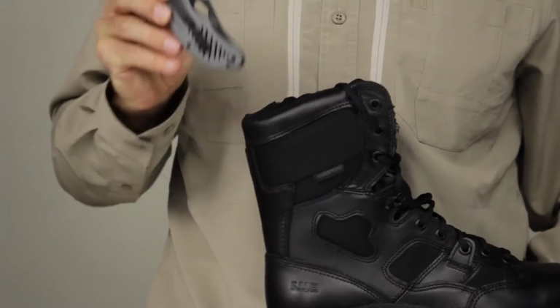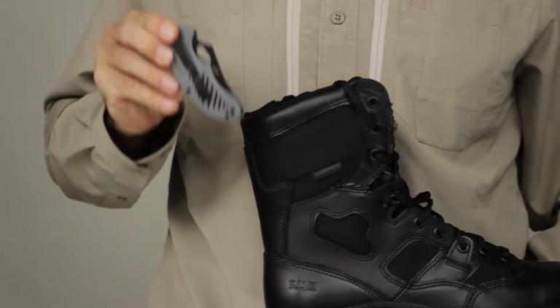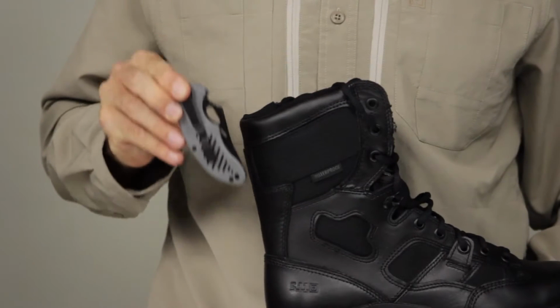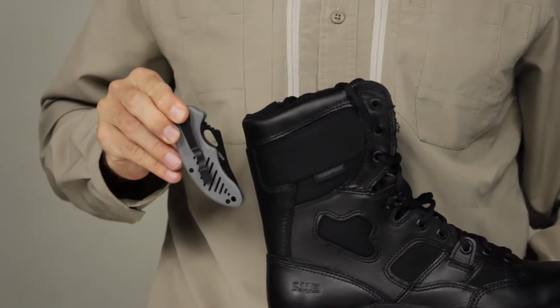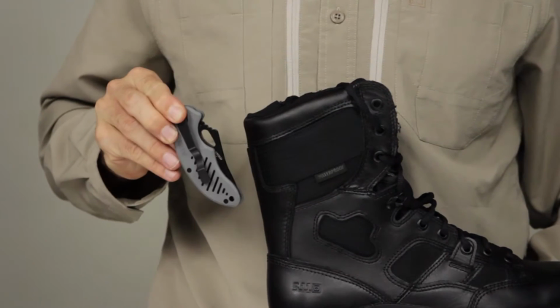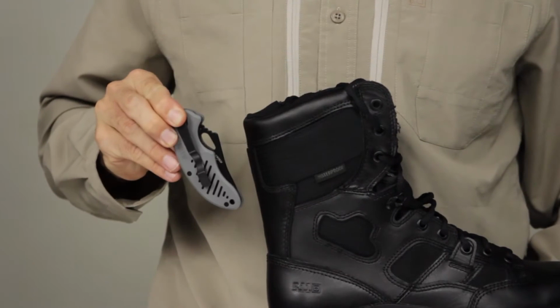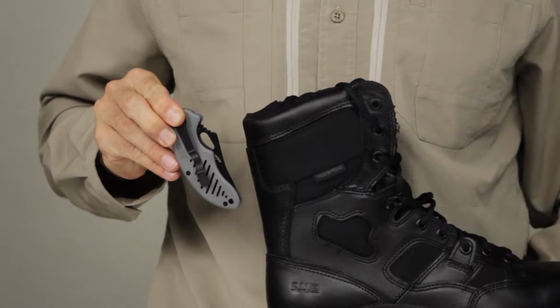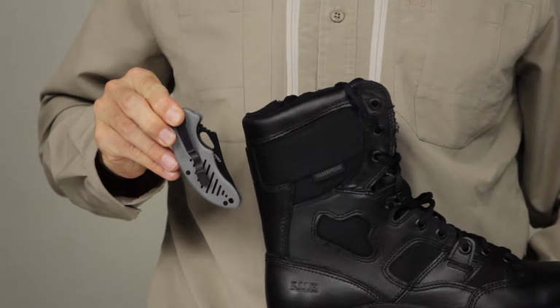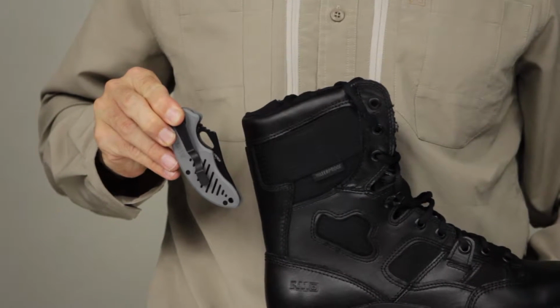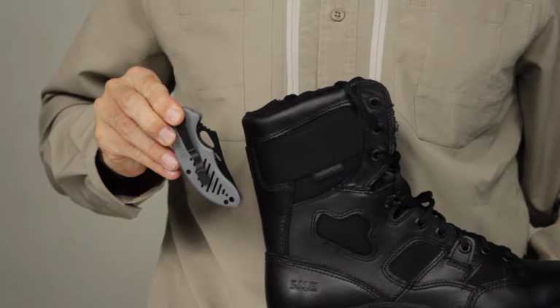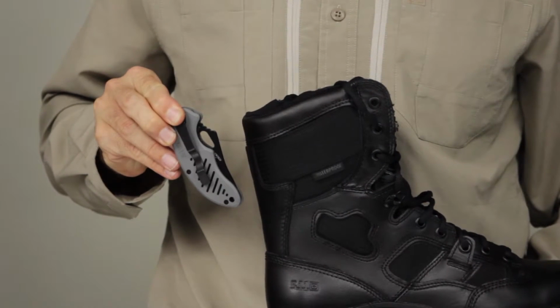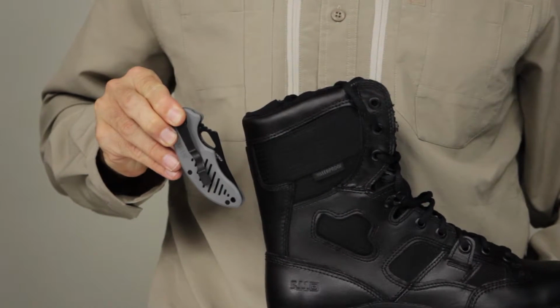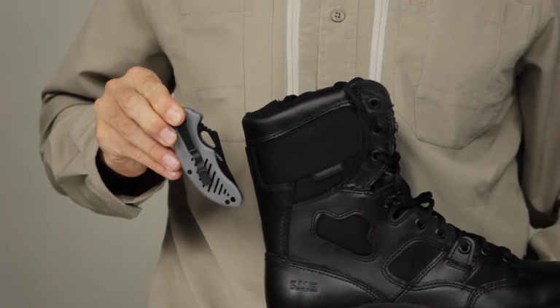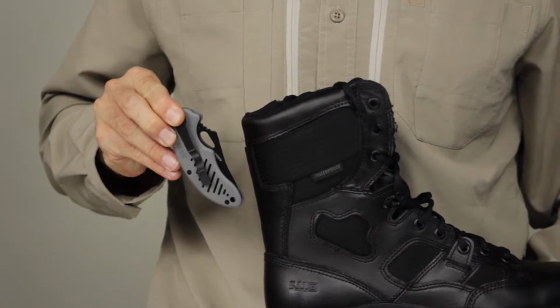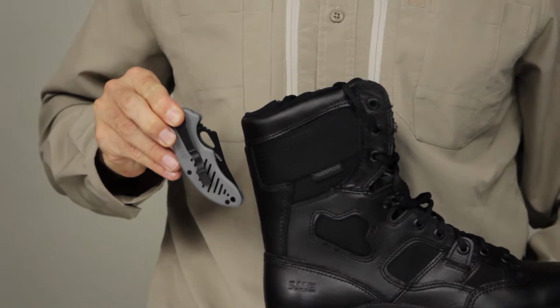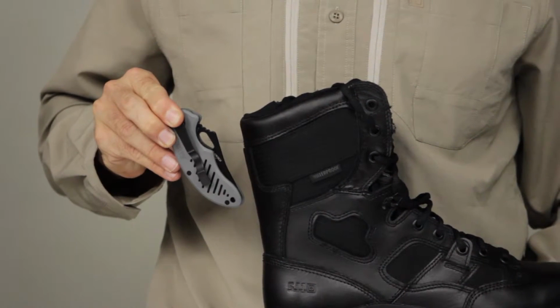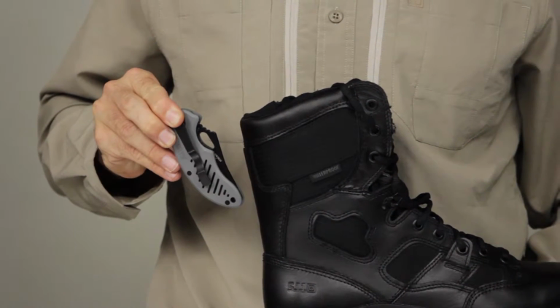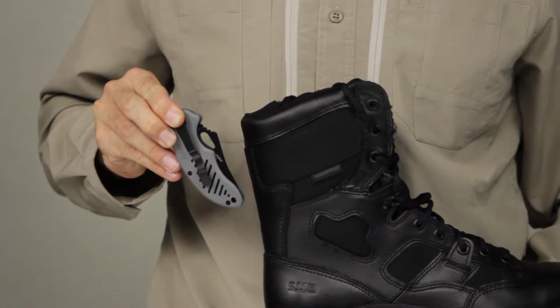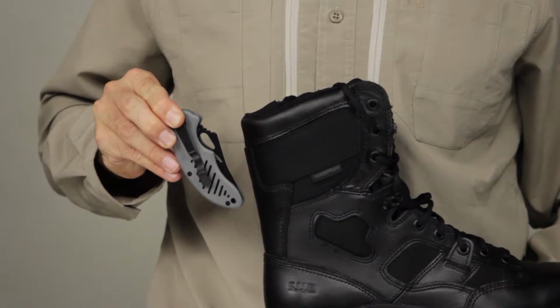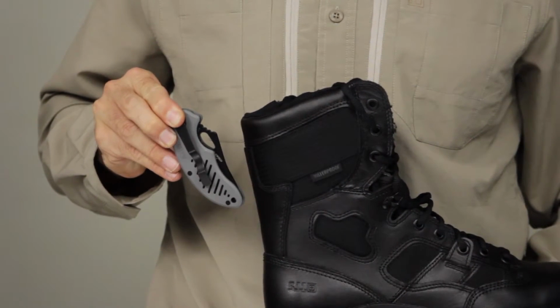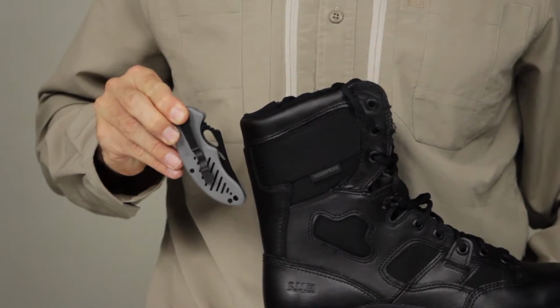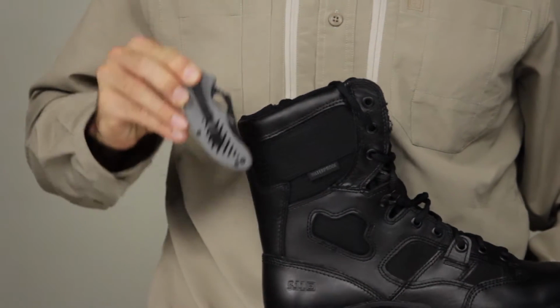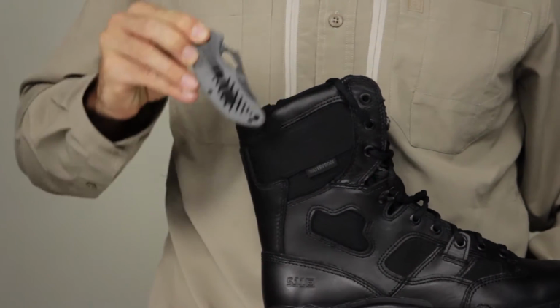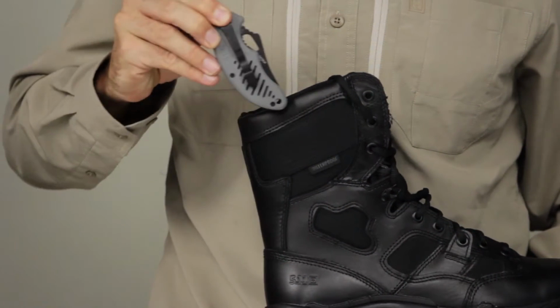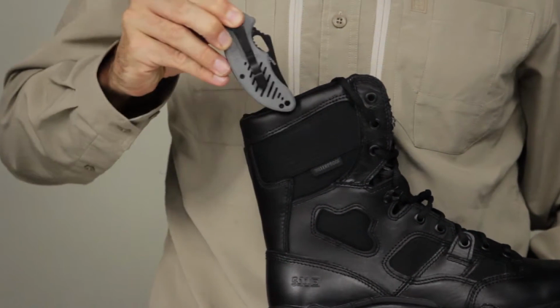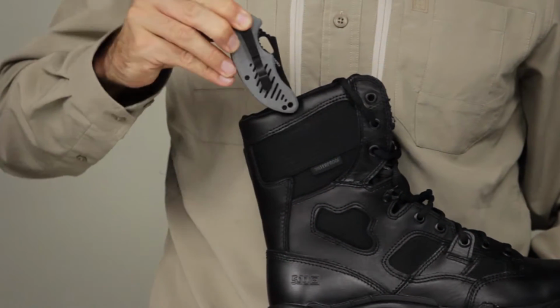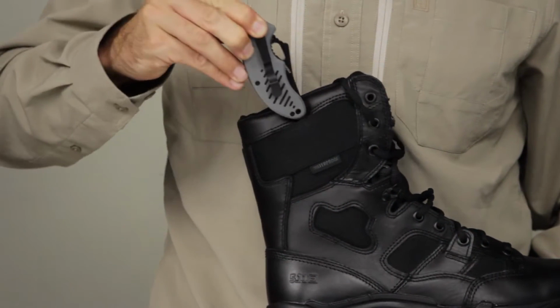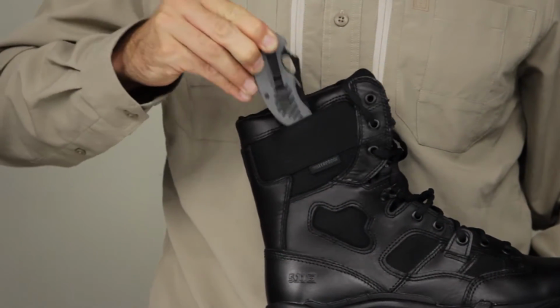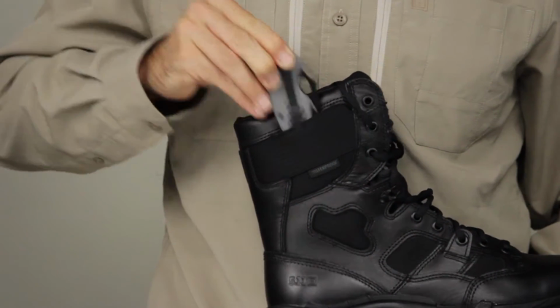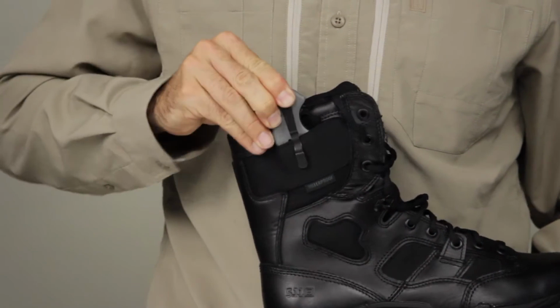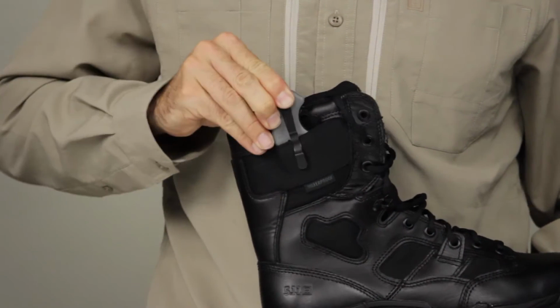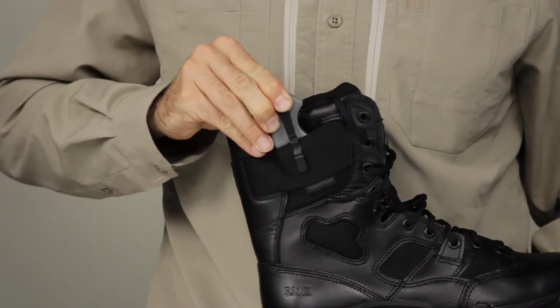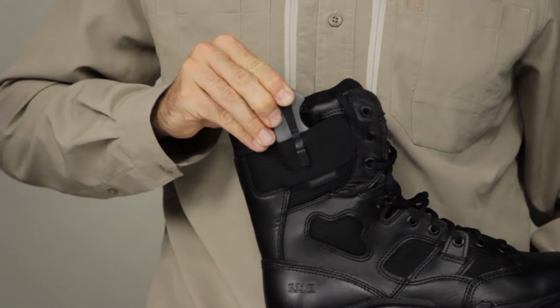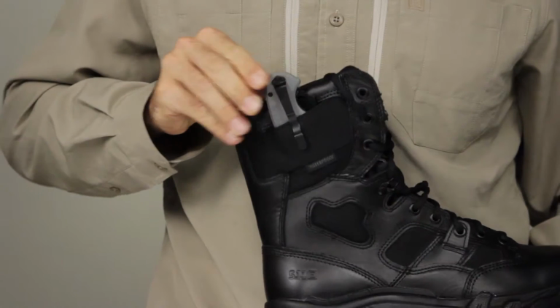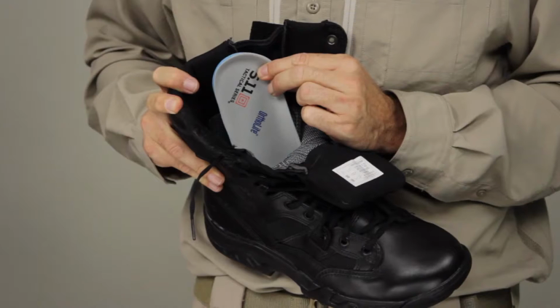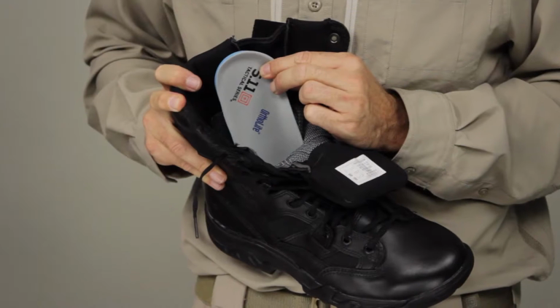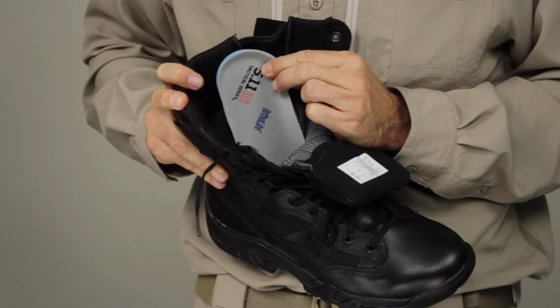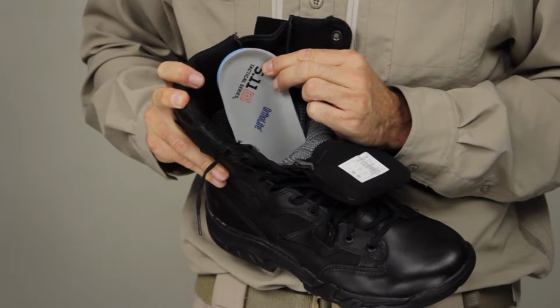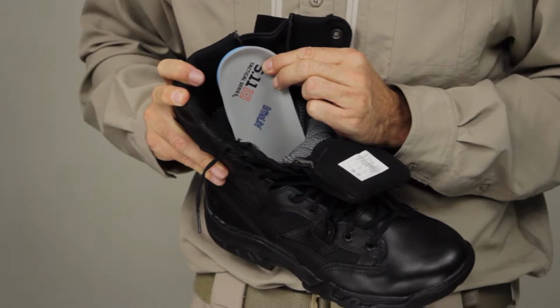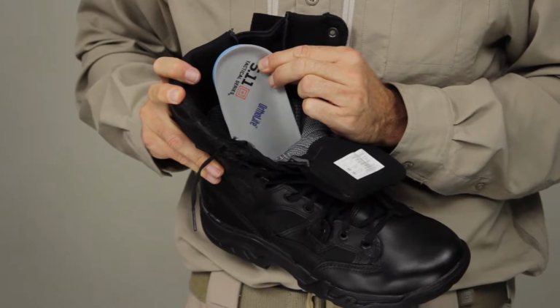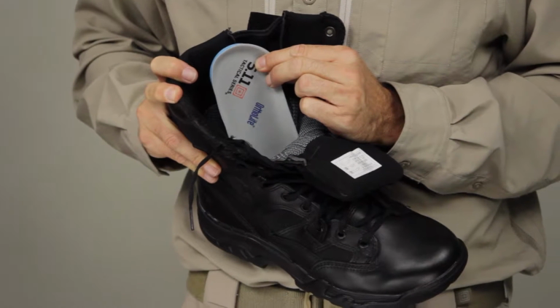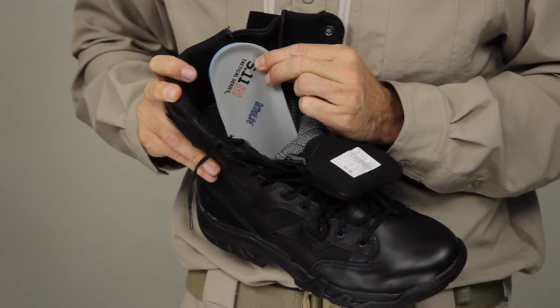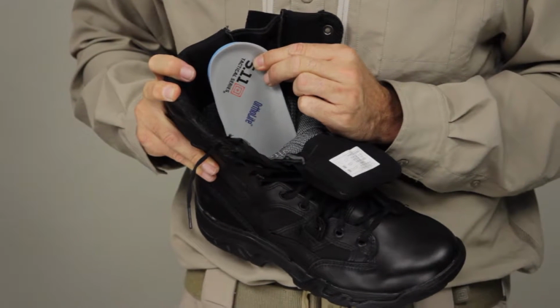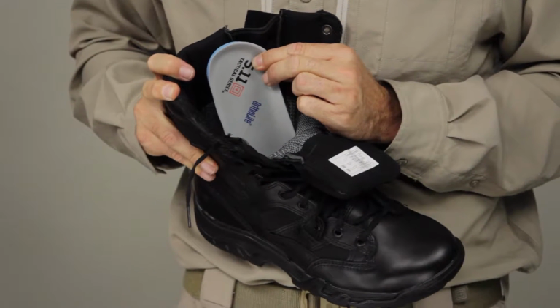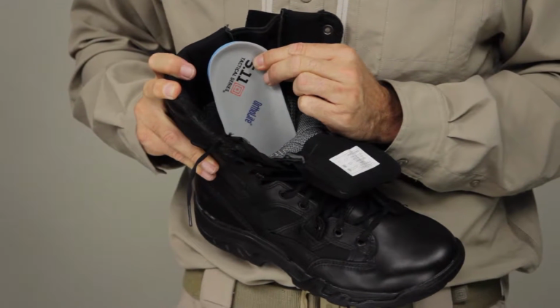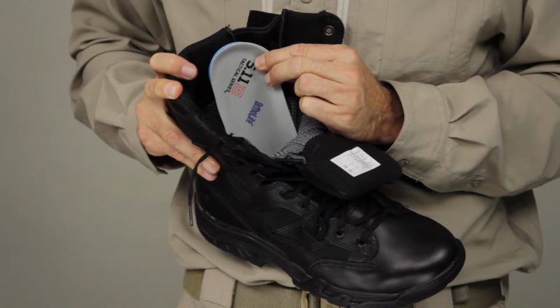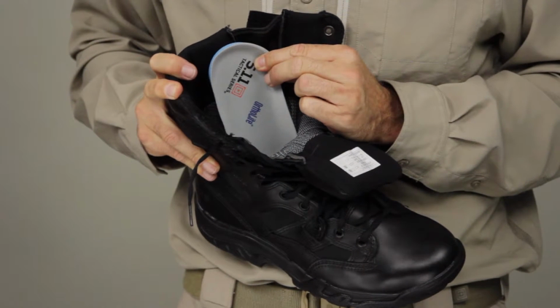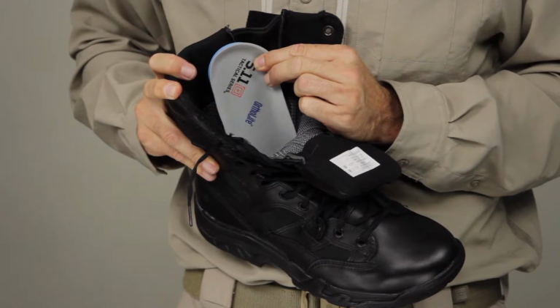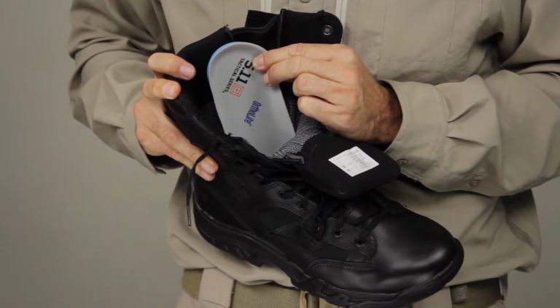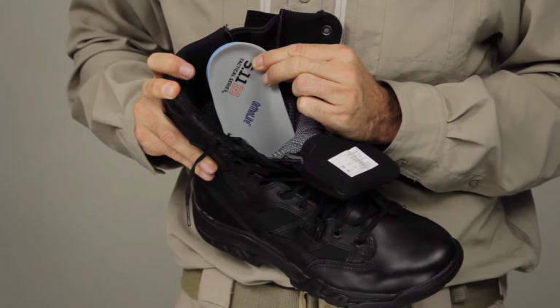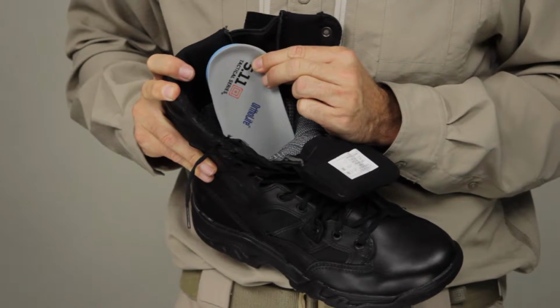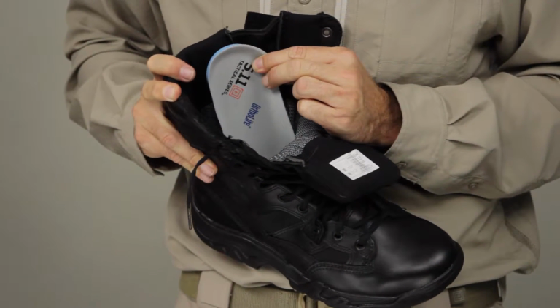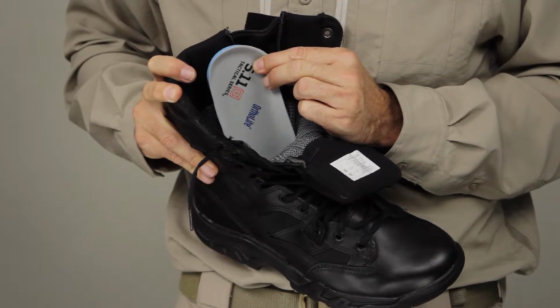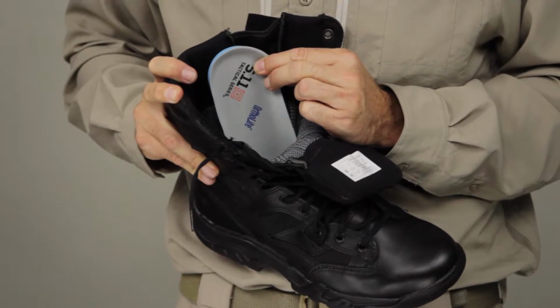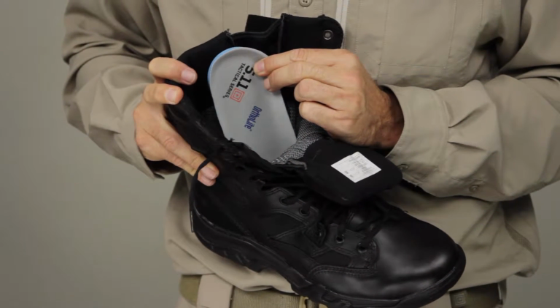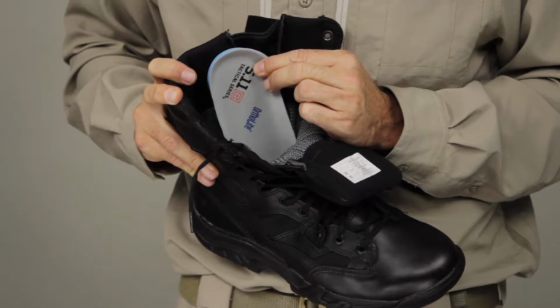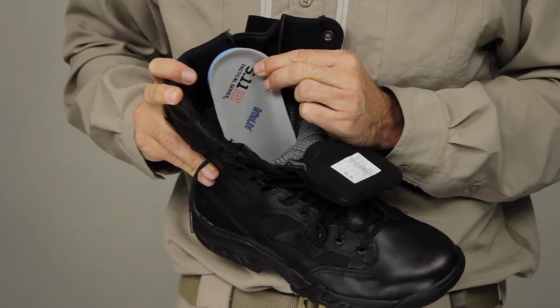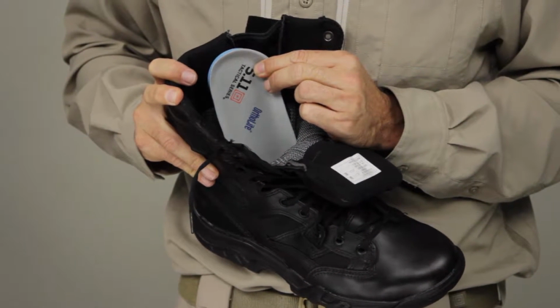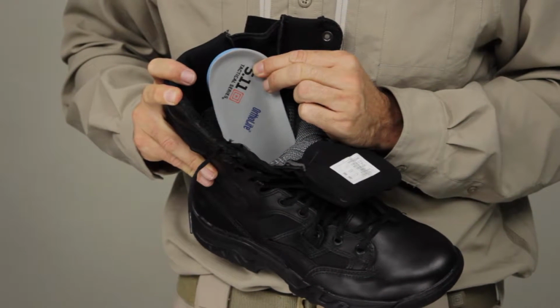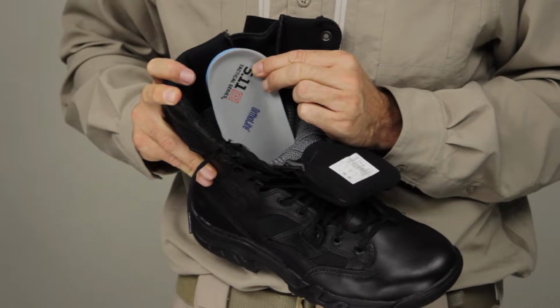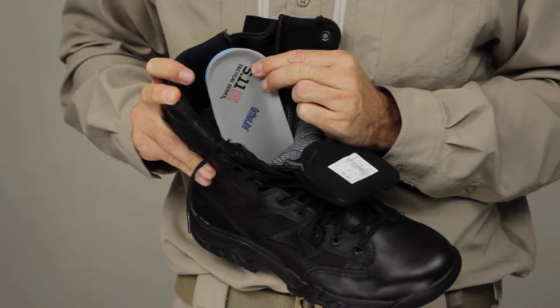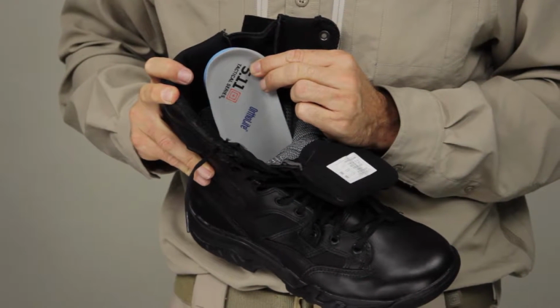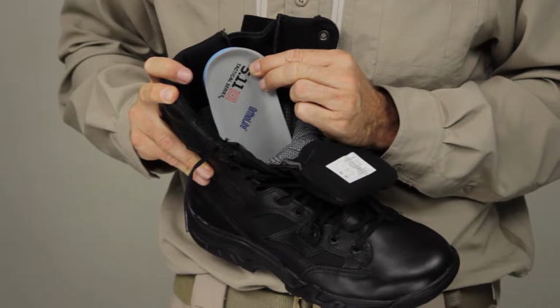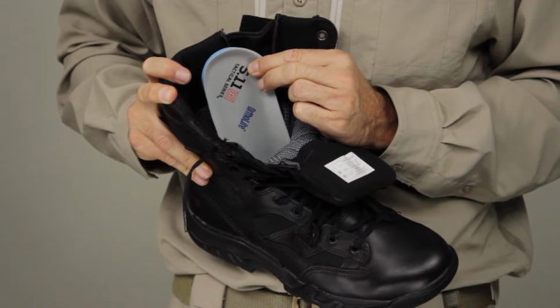This boot also comes with a hidden pocket for added utility. The OrthoLite sock liner provides an additional layer of cushioning.